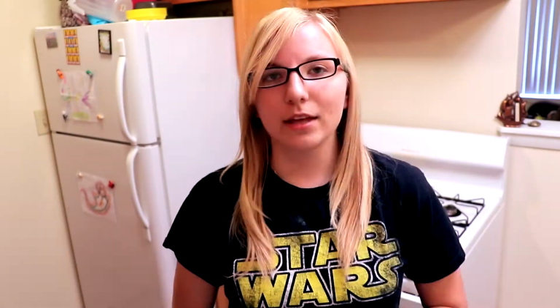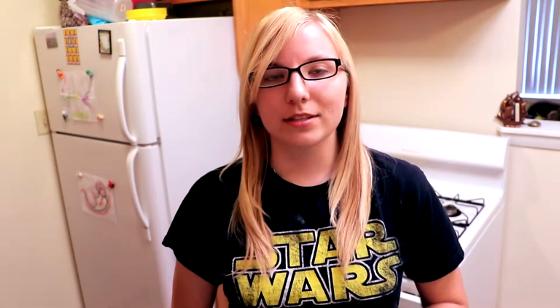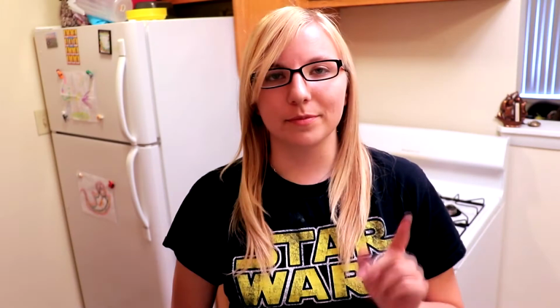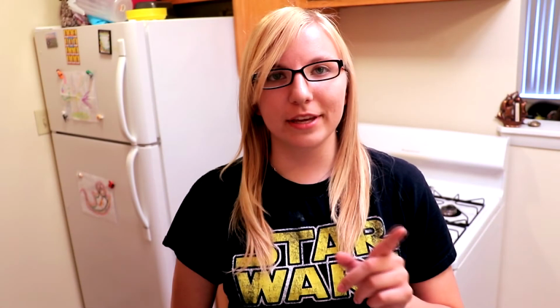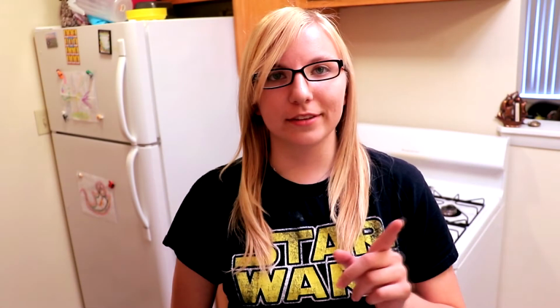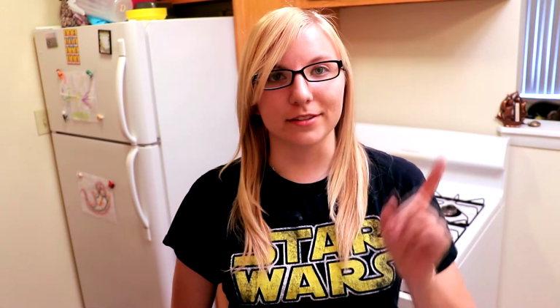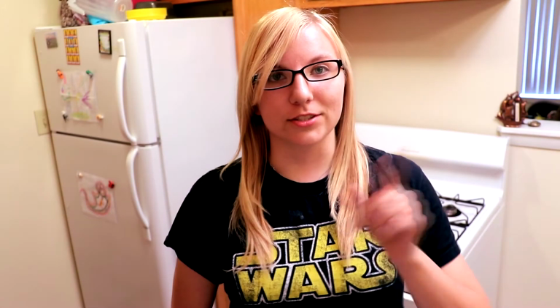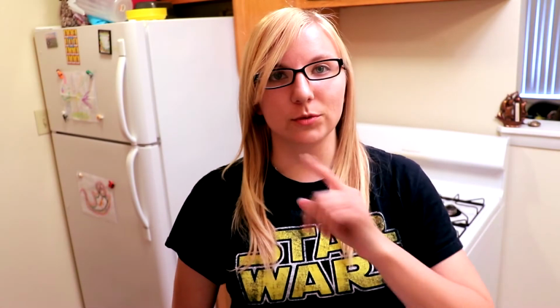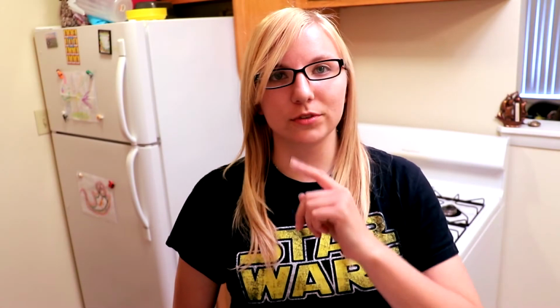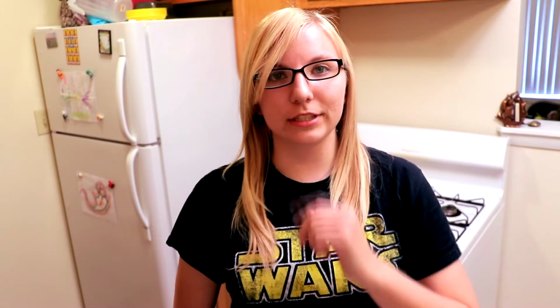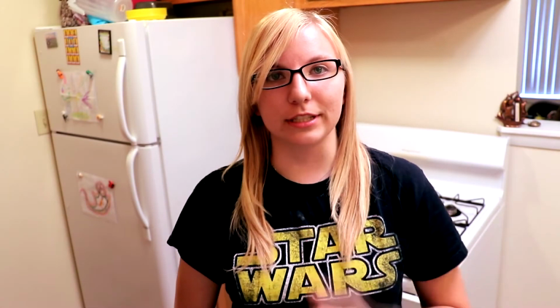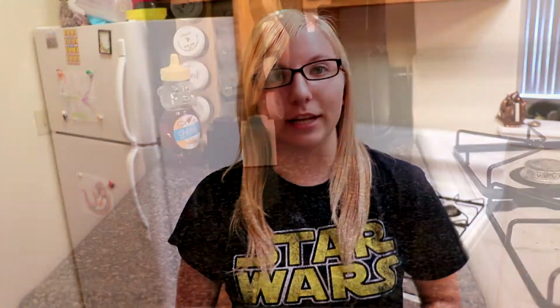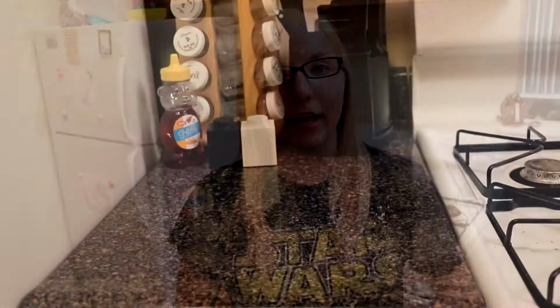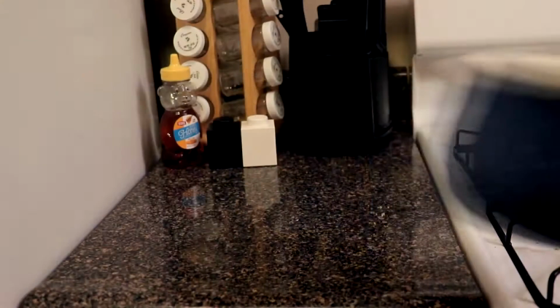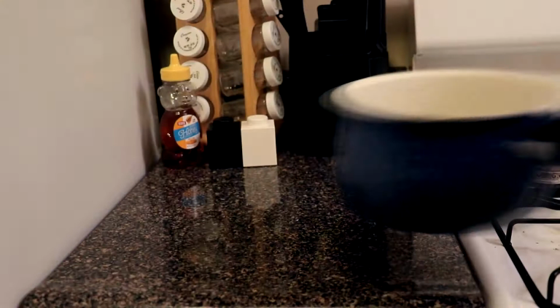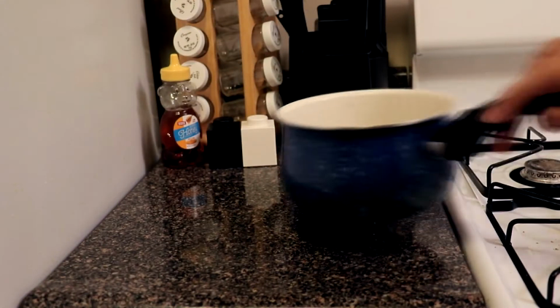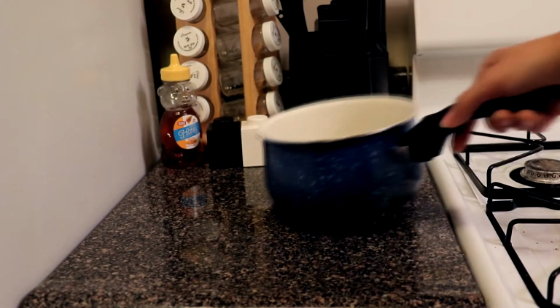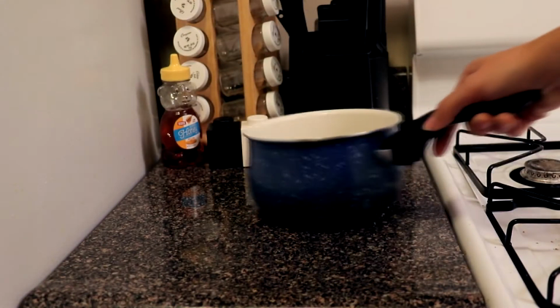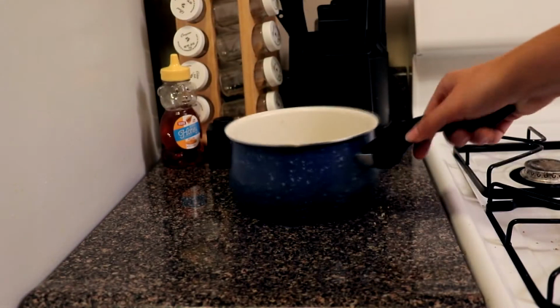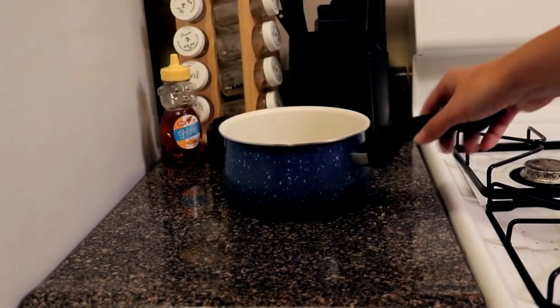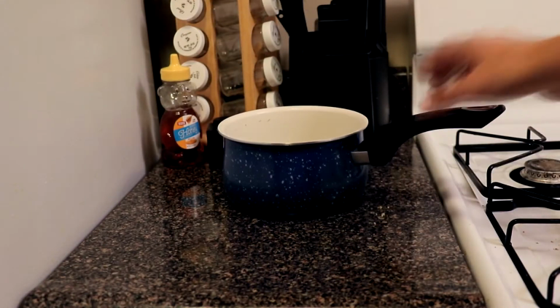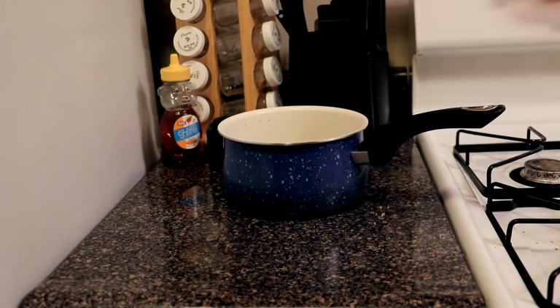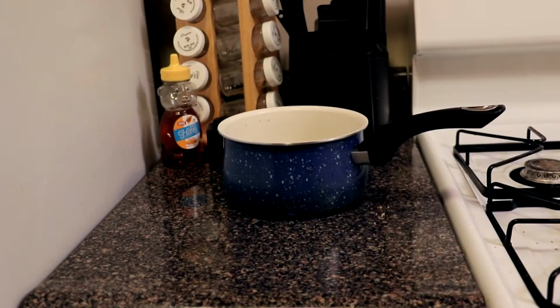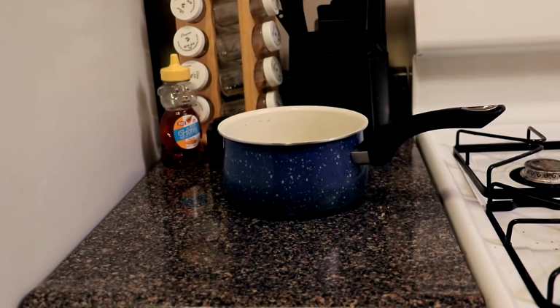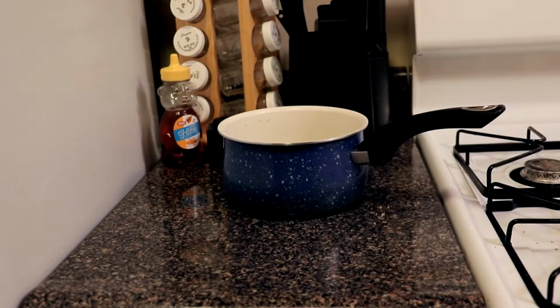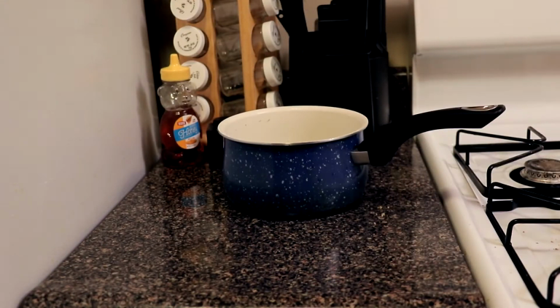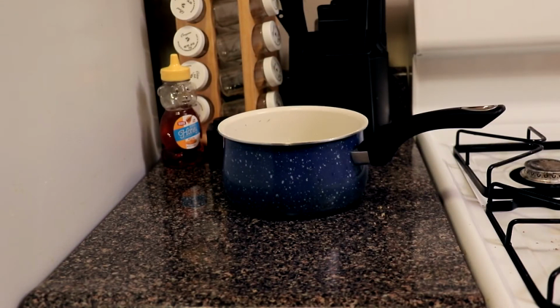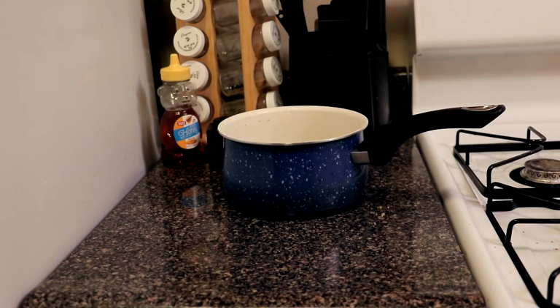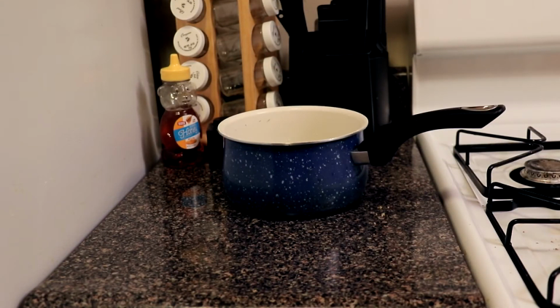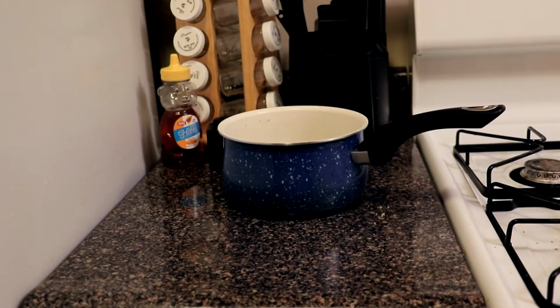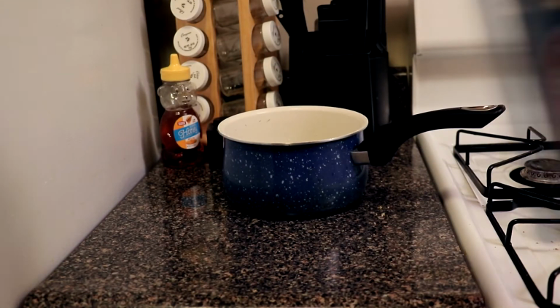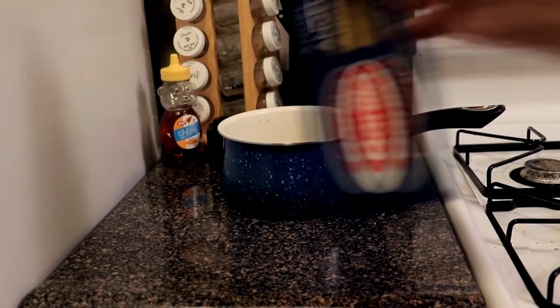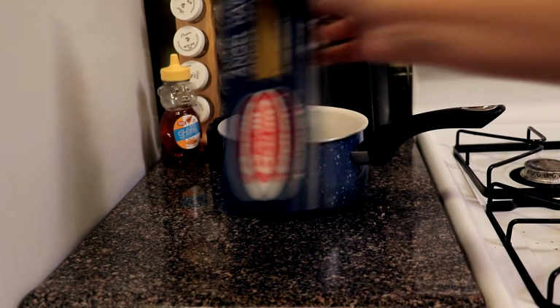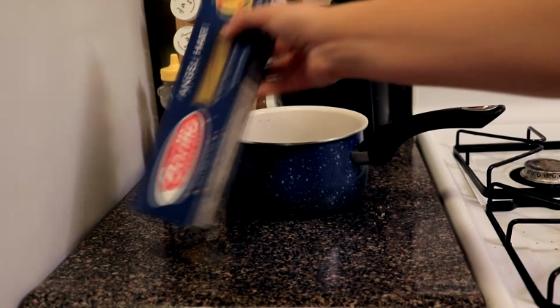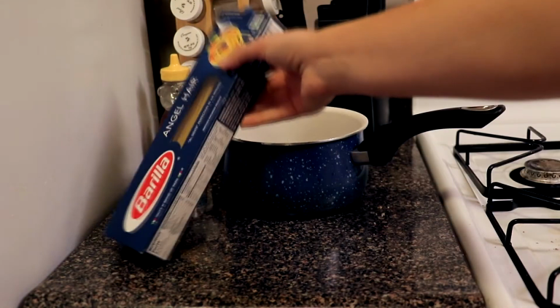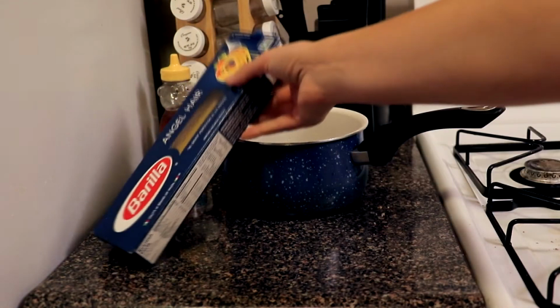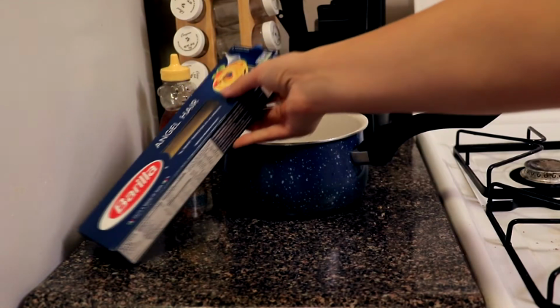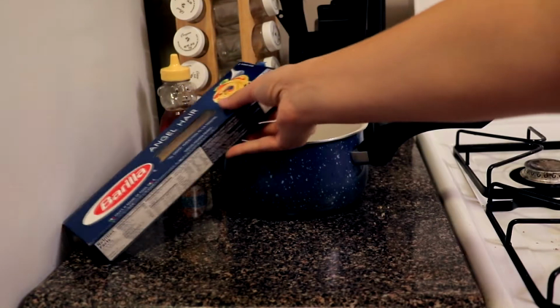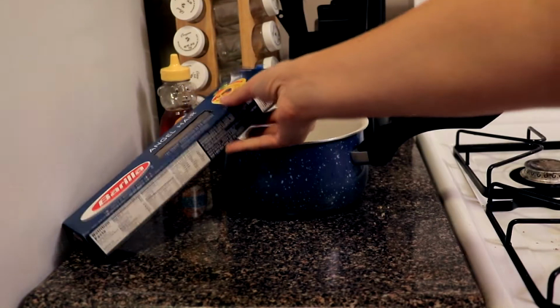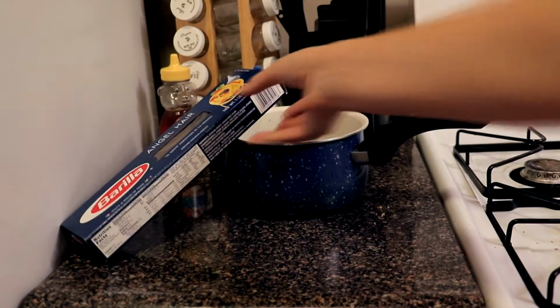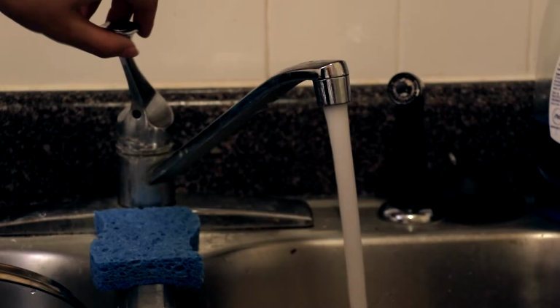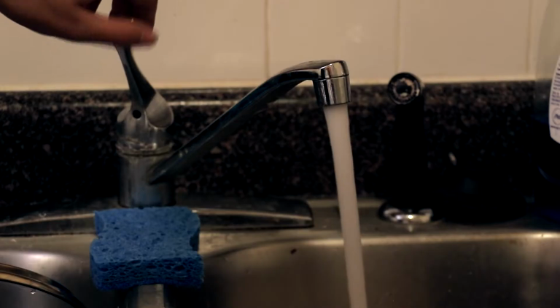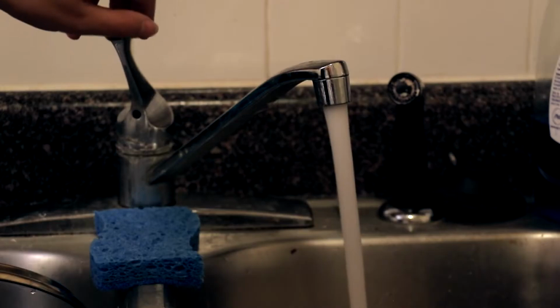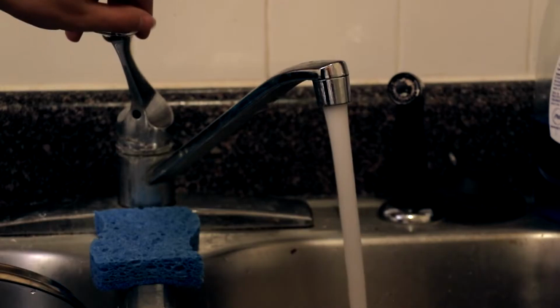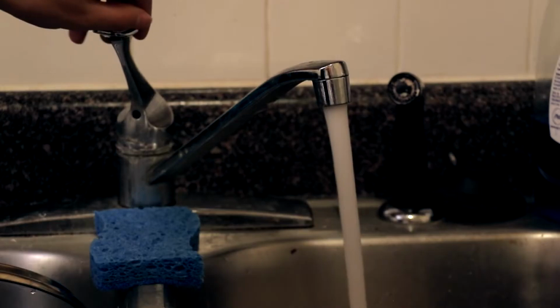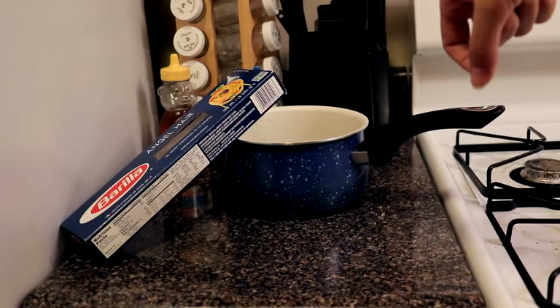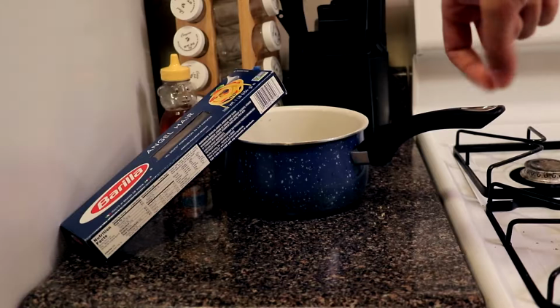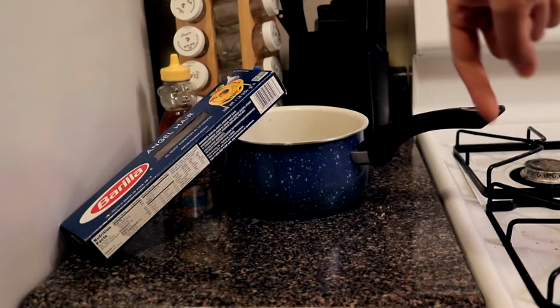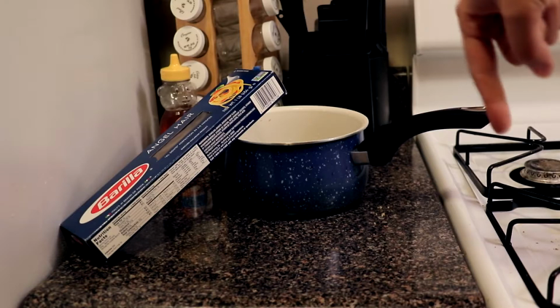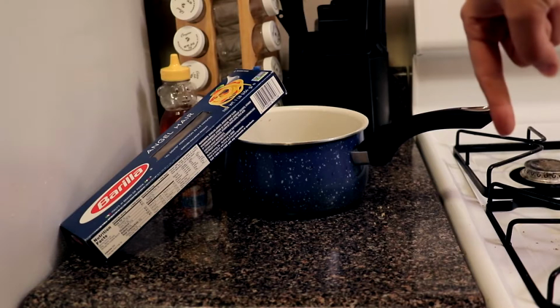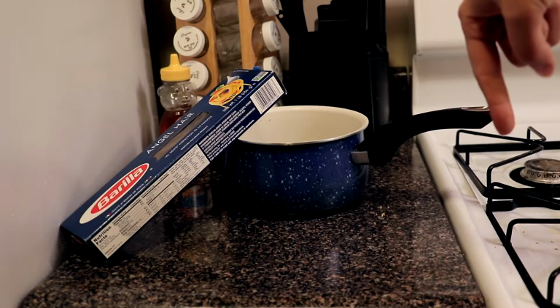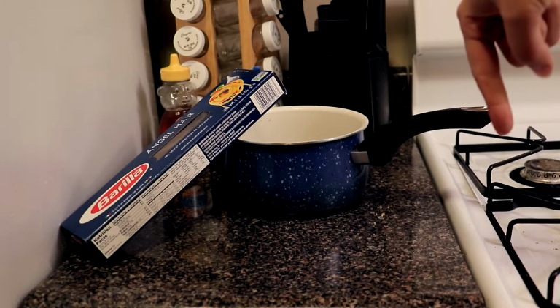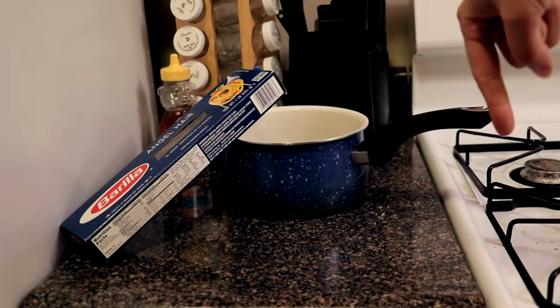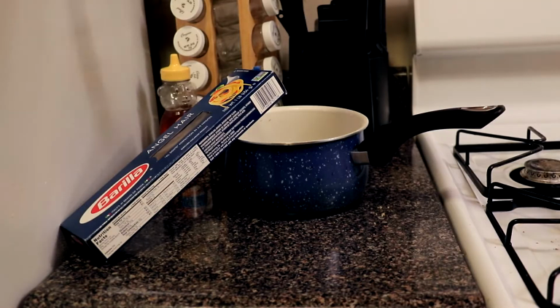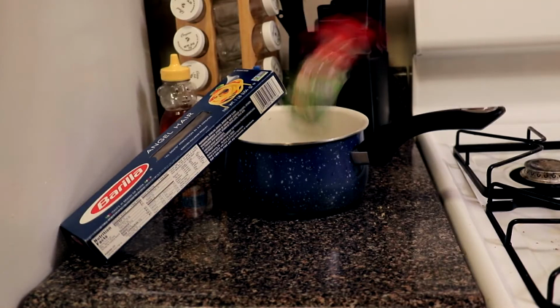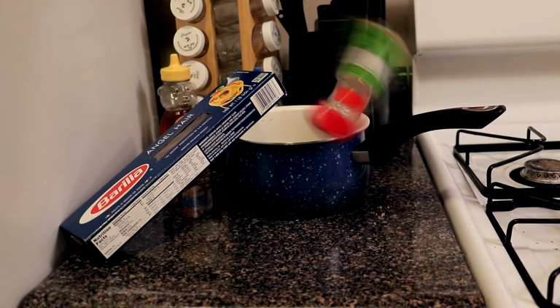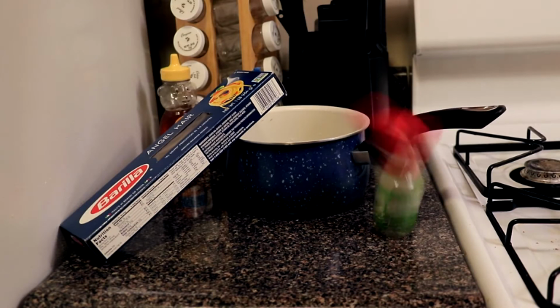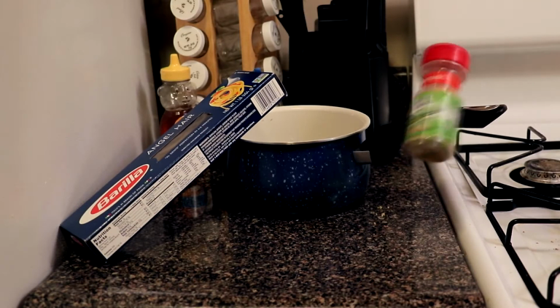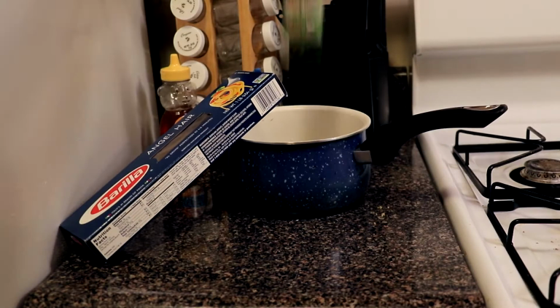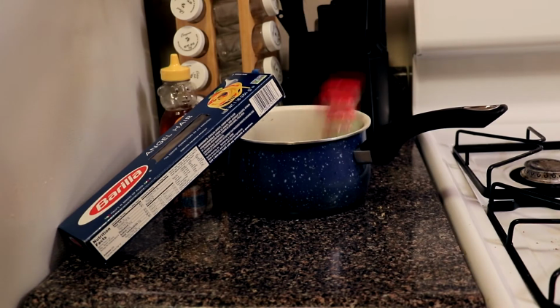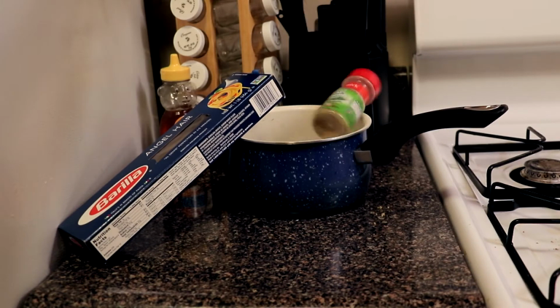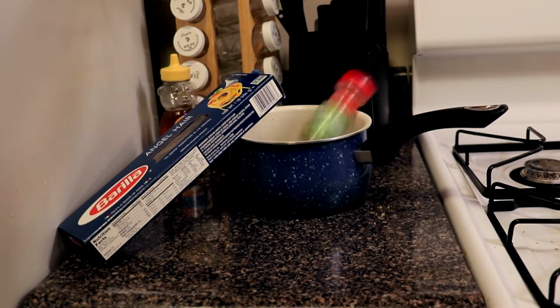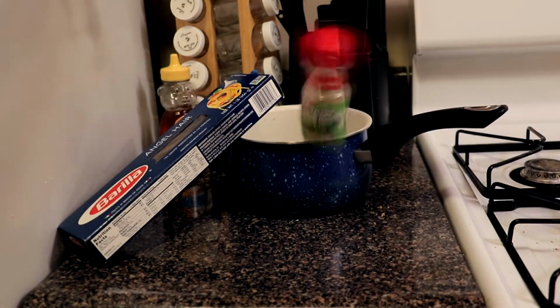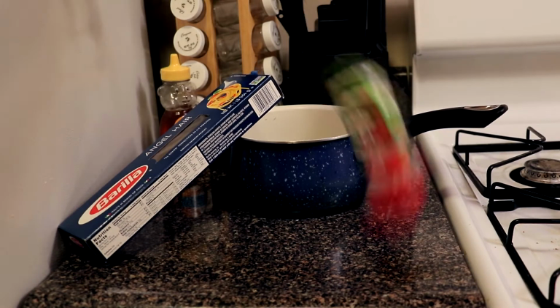To make this, you will need a small pot fit for one person, angel hair noodles, tap water, a stove, and some sort of garlic and herb stuff.